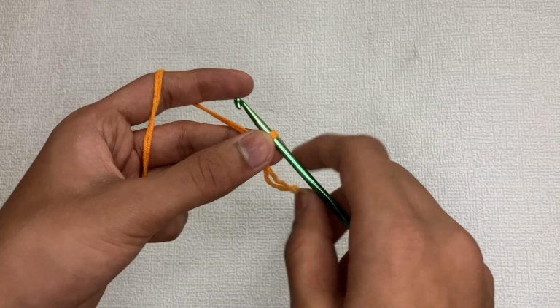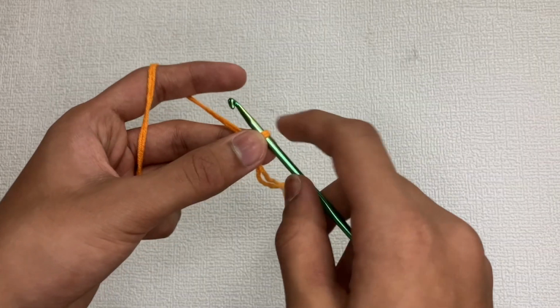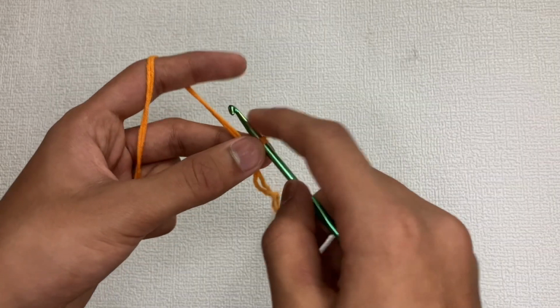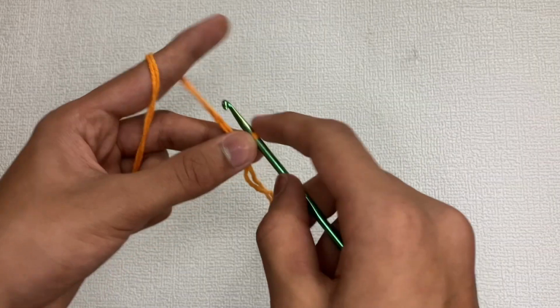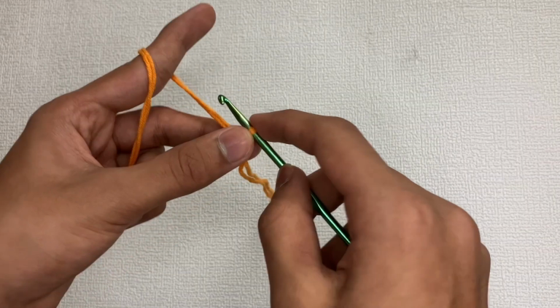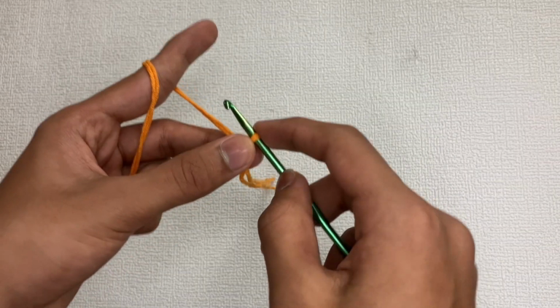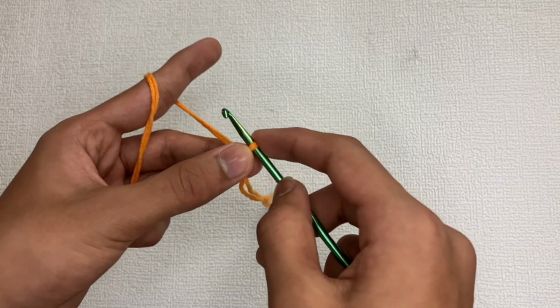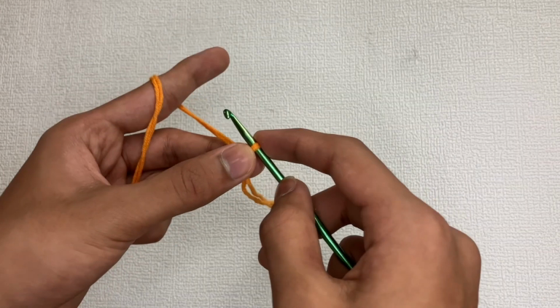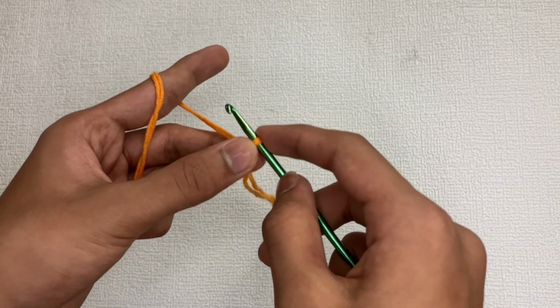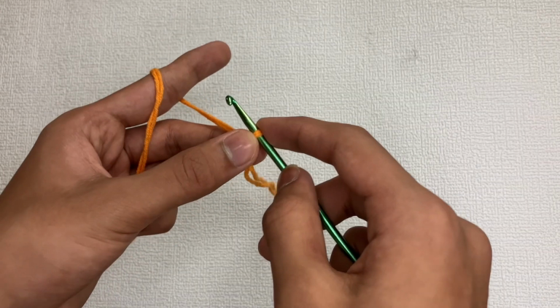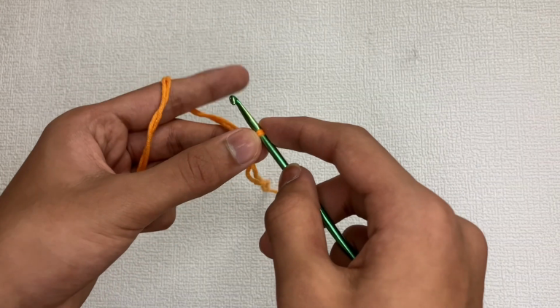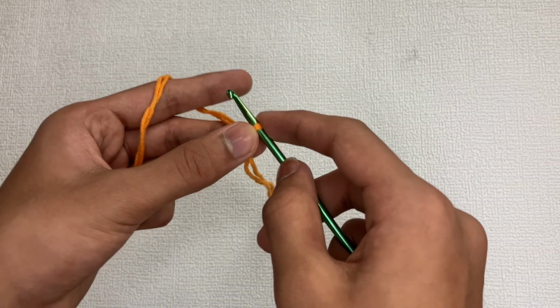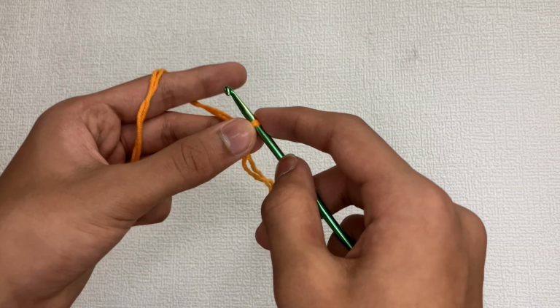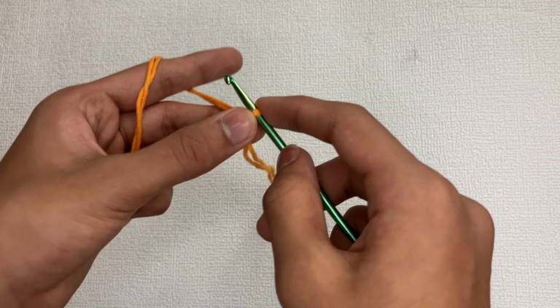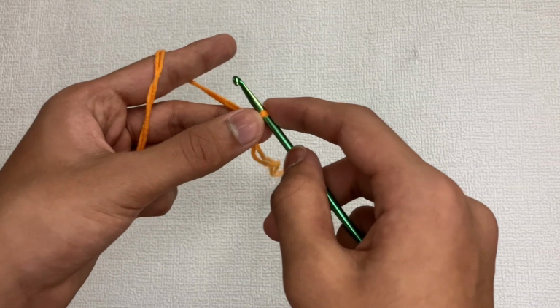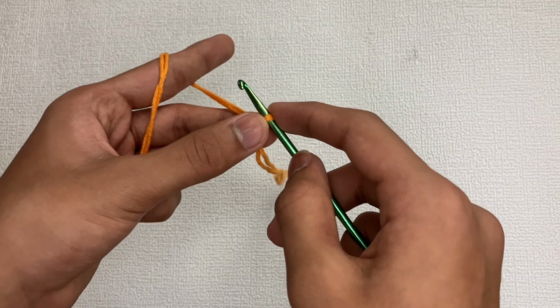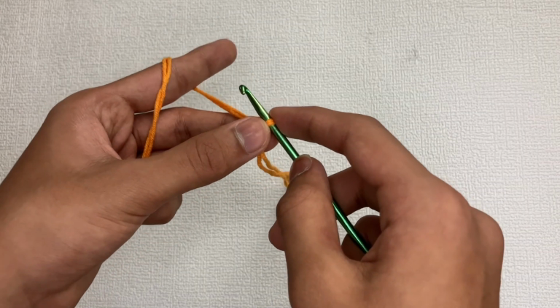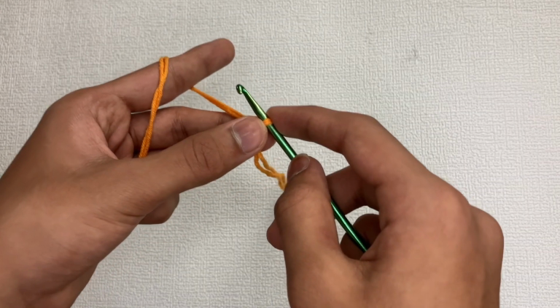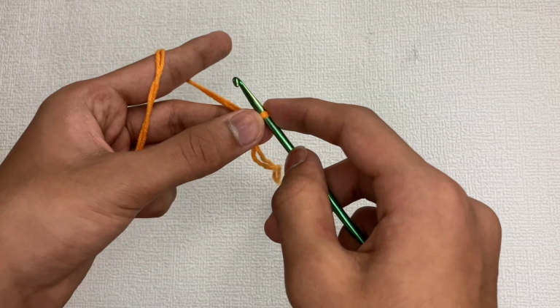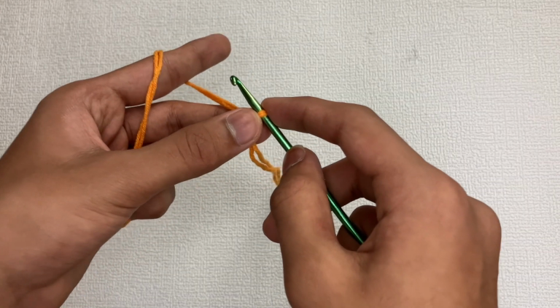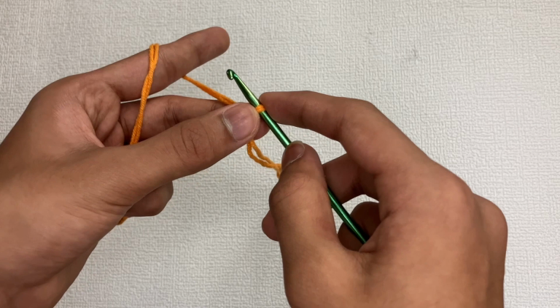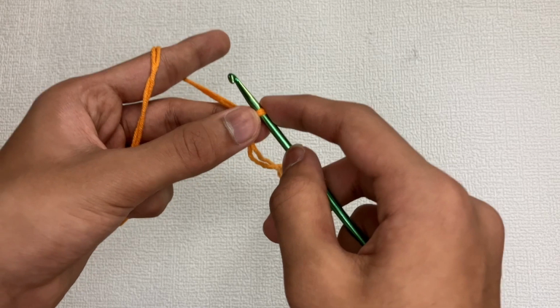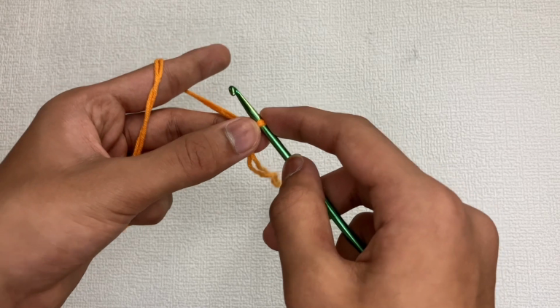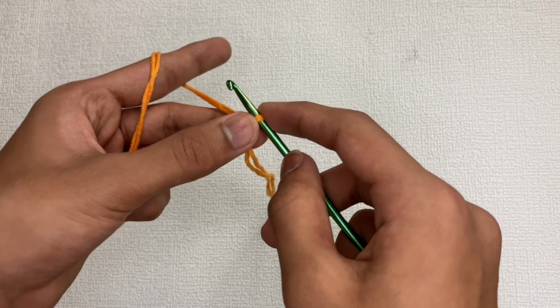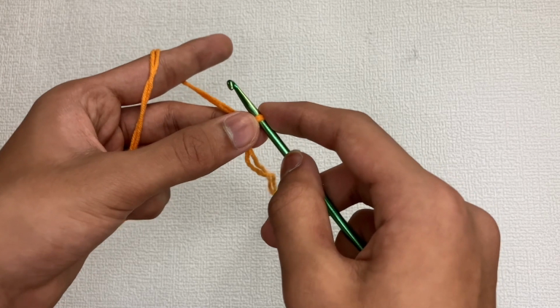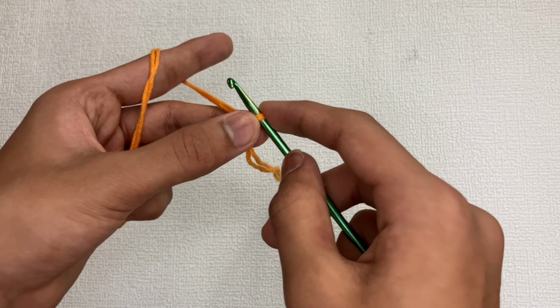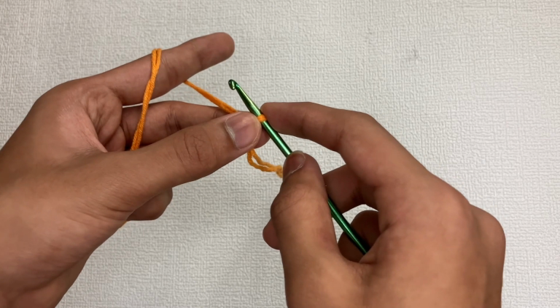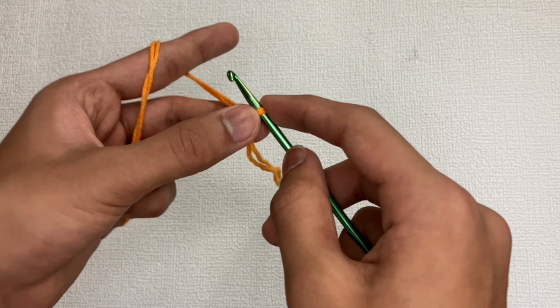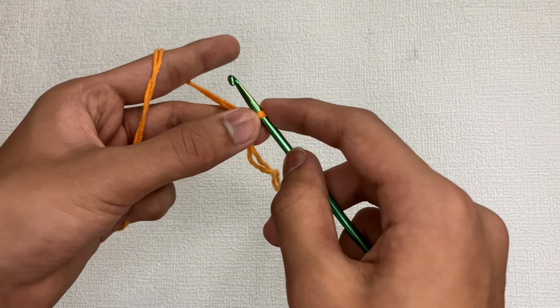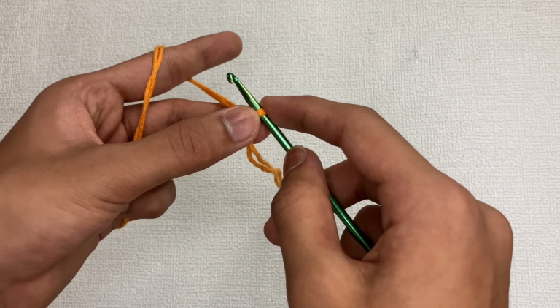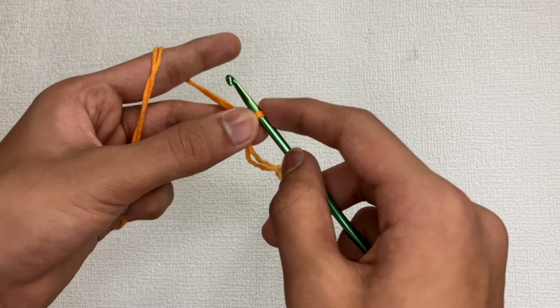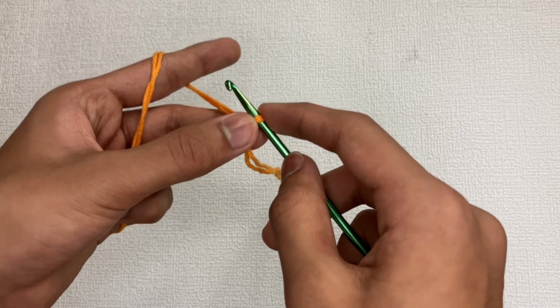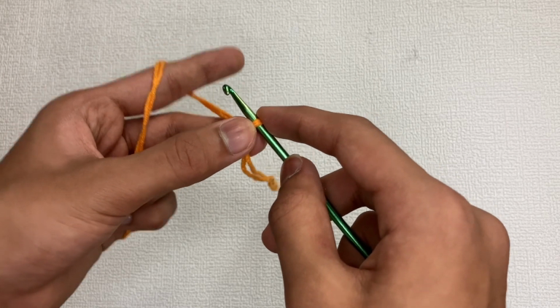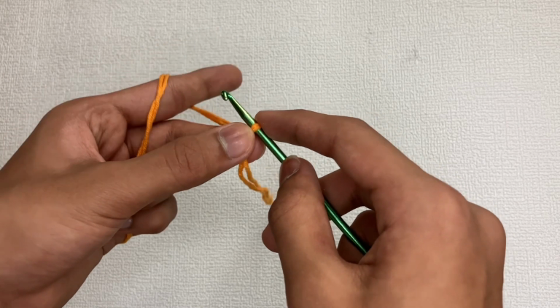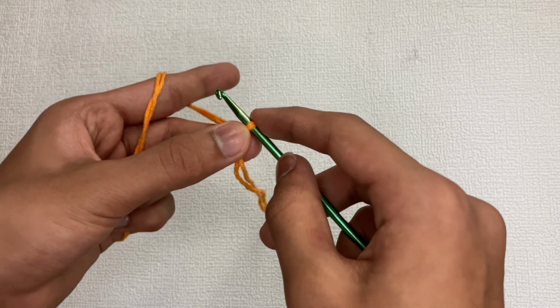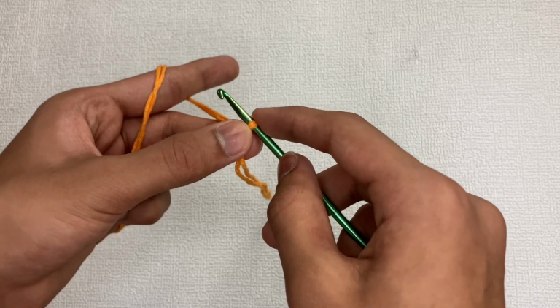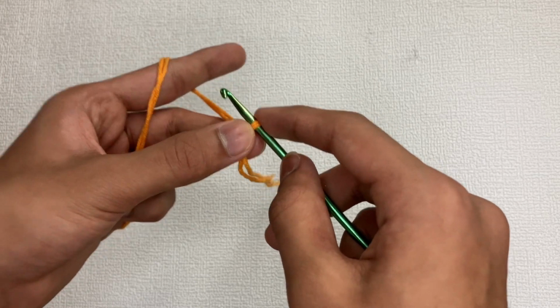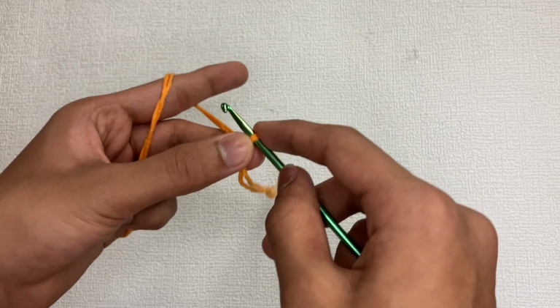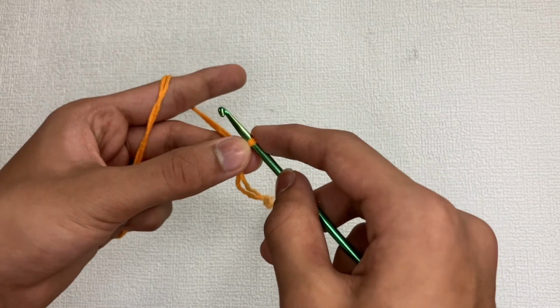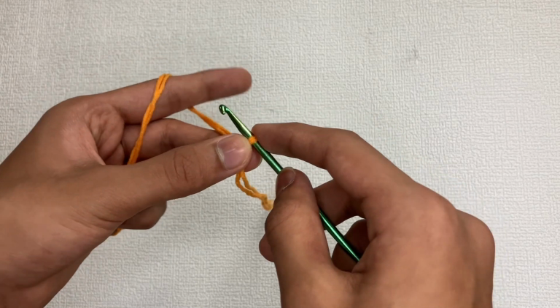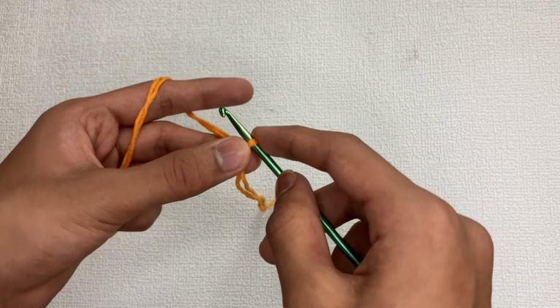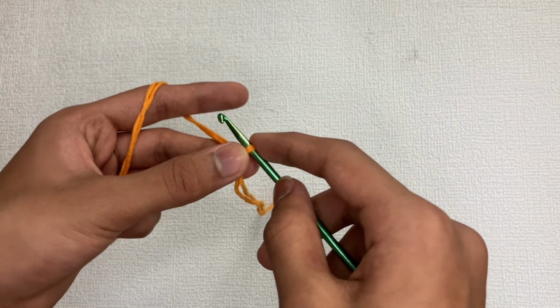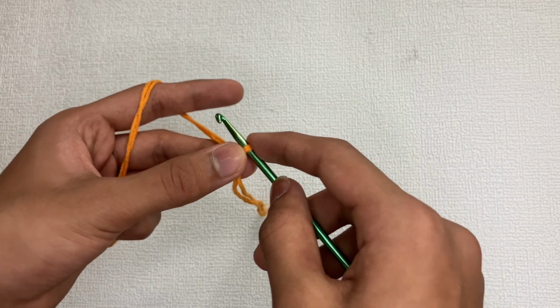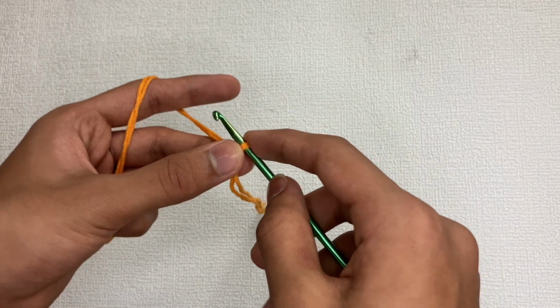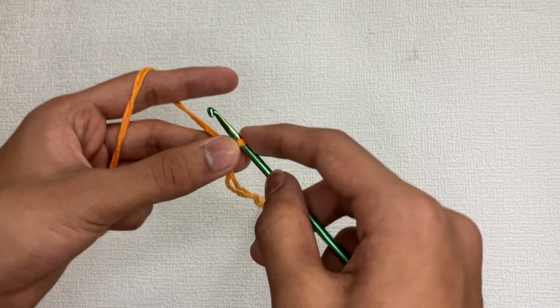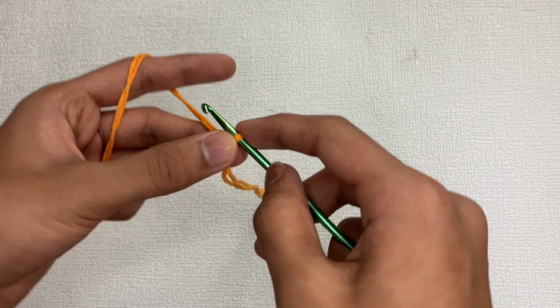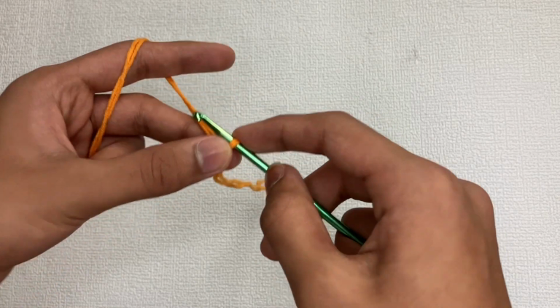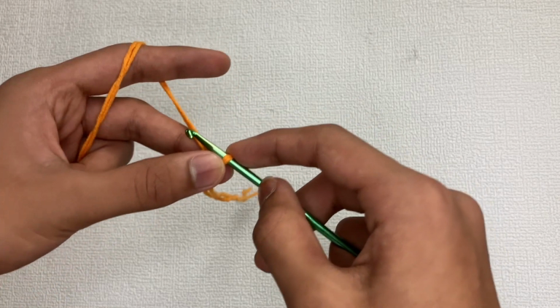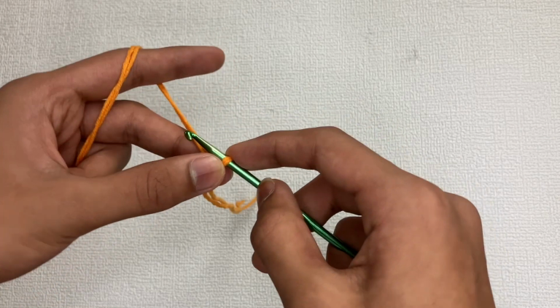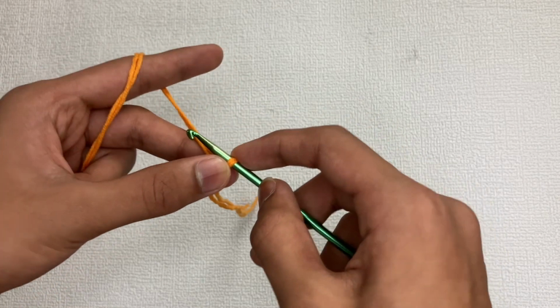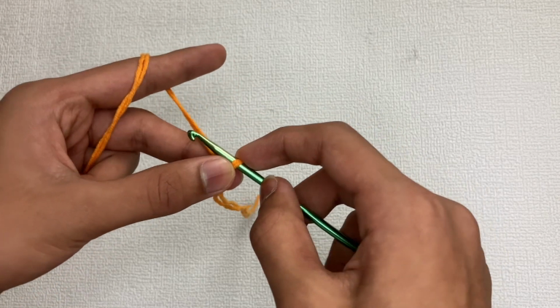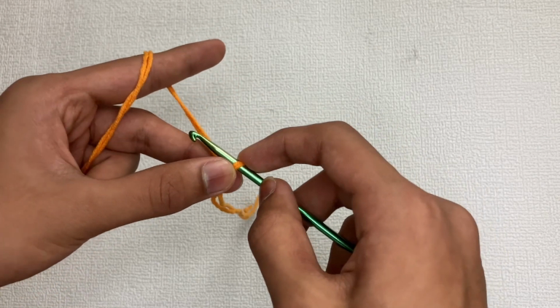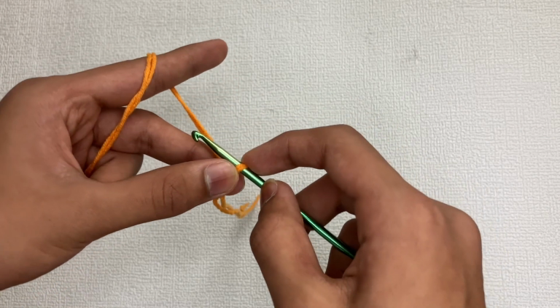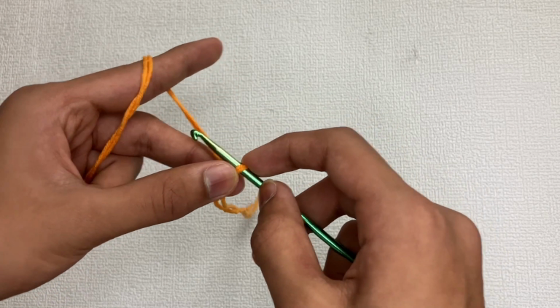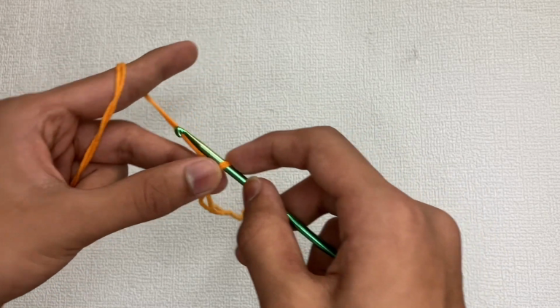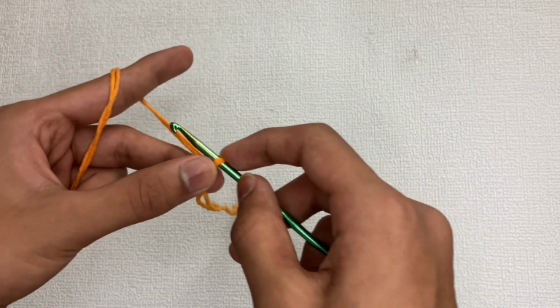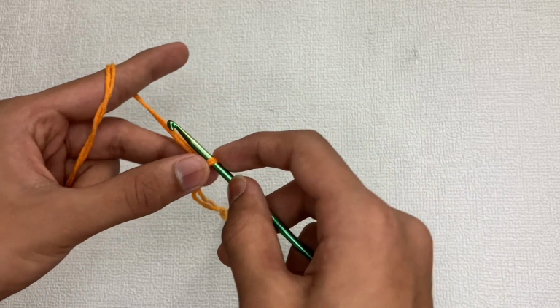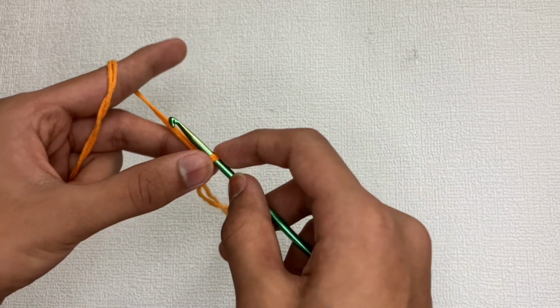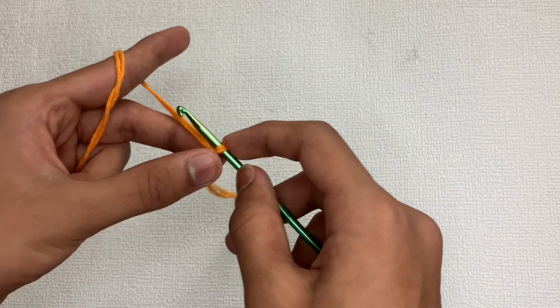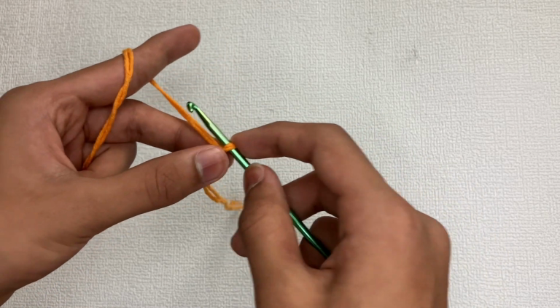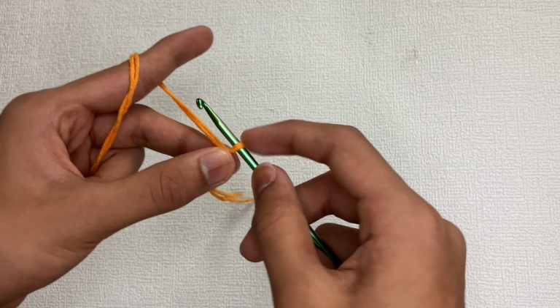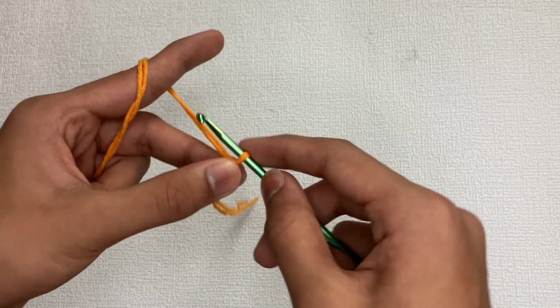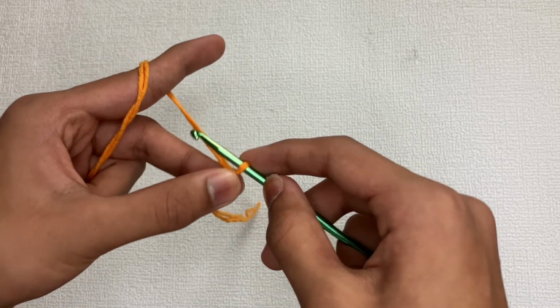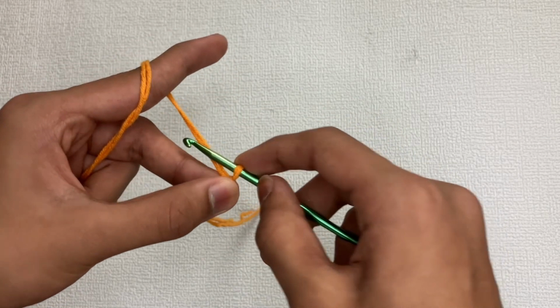You can also use slip stitches to join chain stitches together to form a loop. Here's an example of how you can do it.